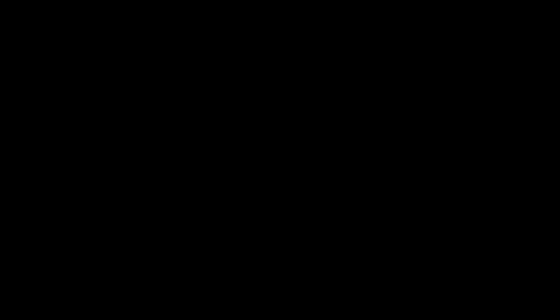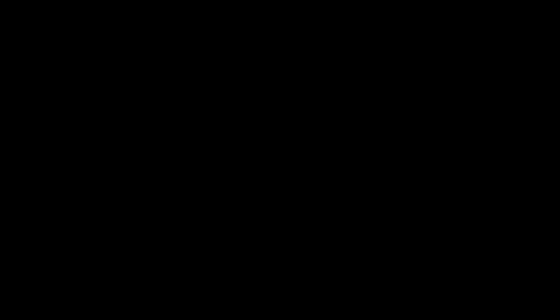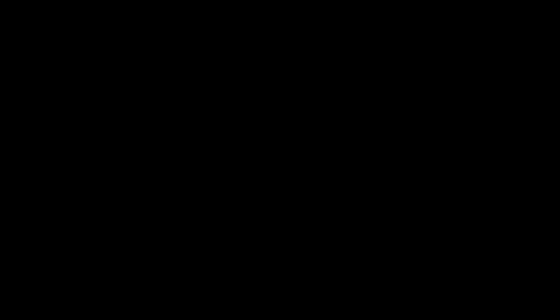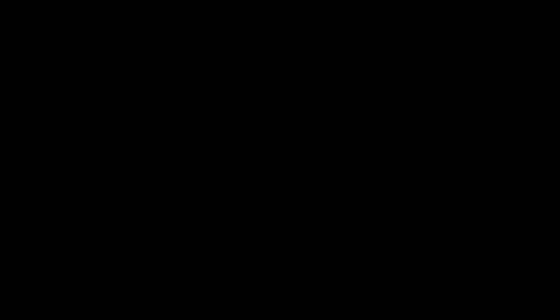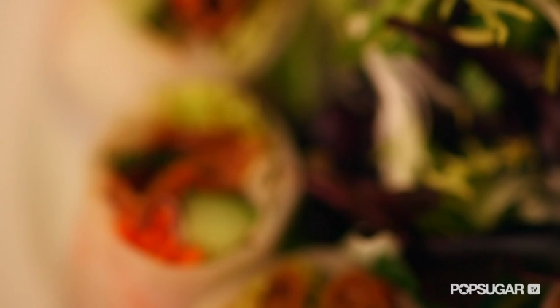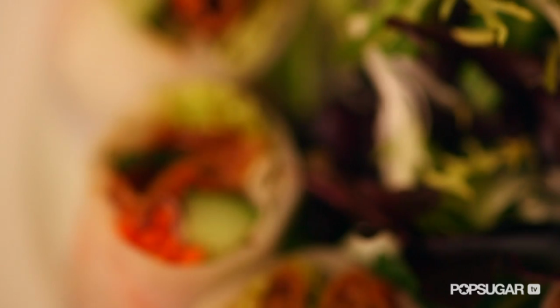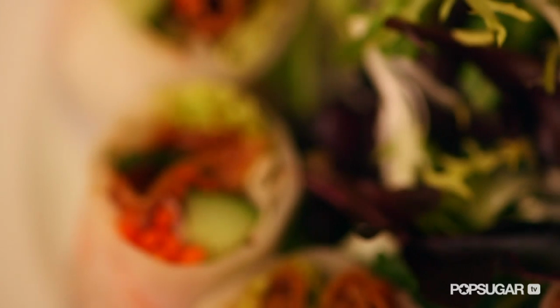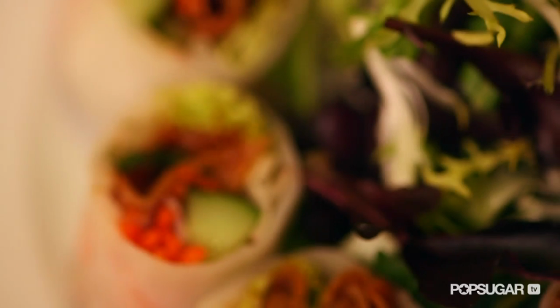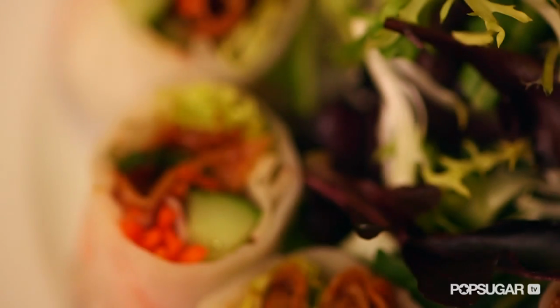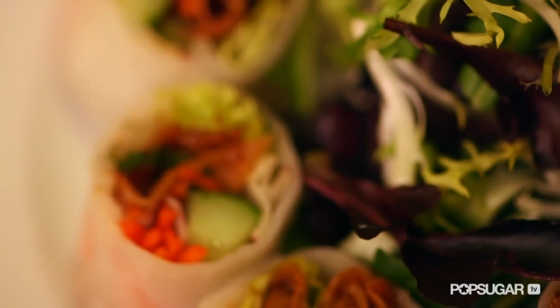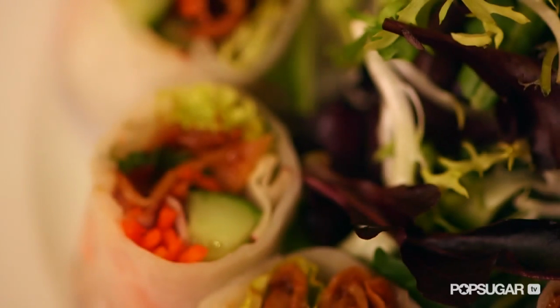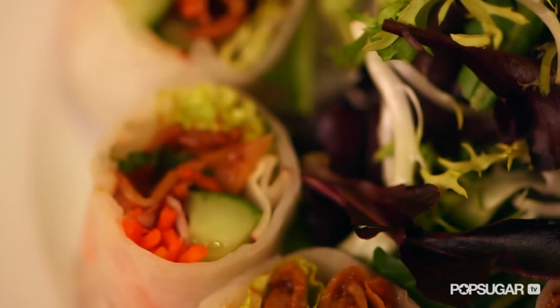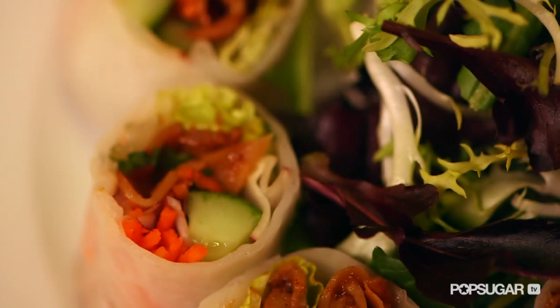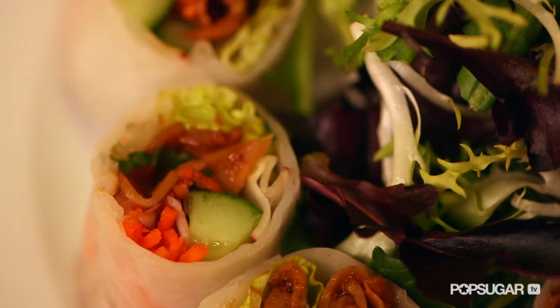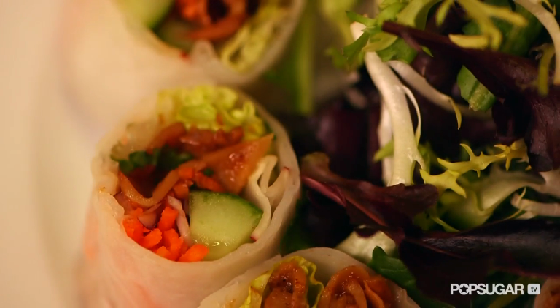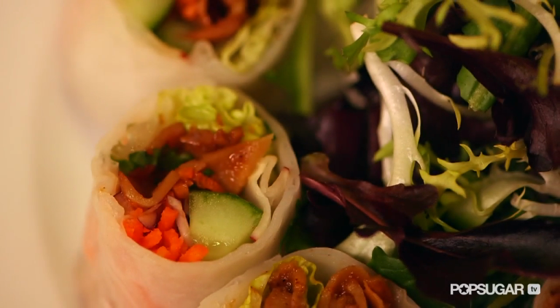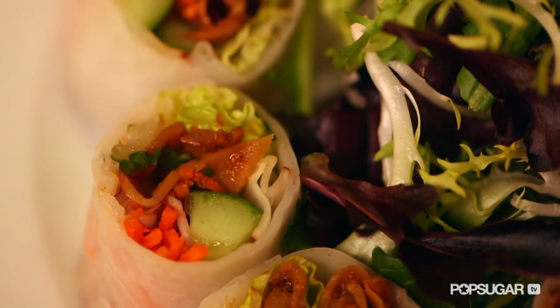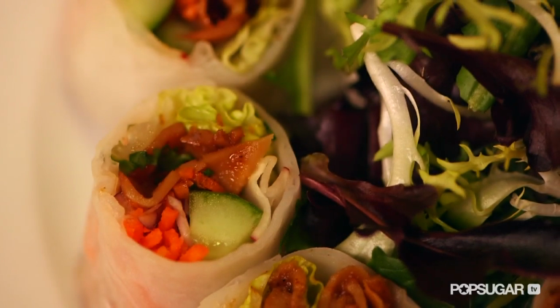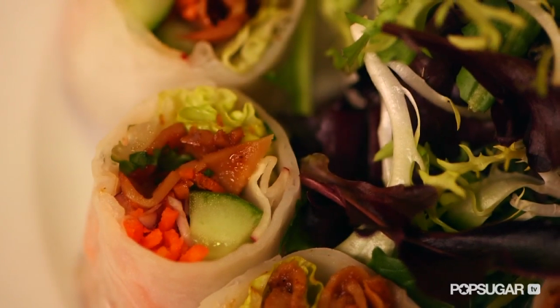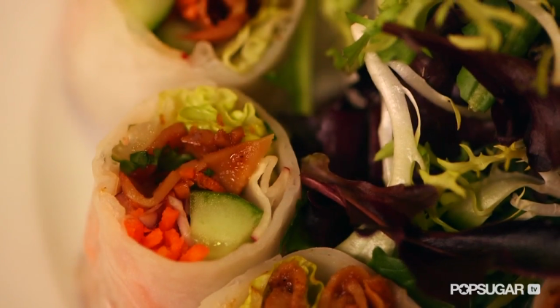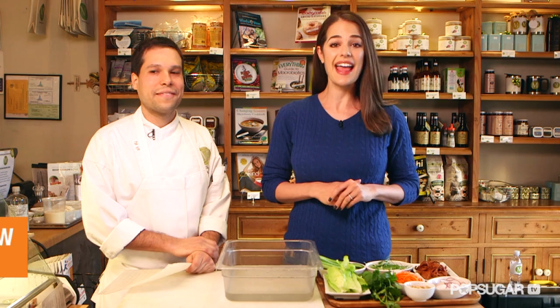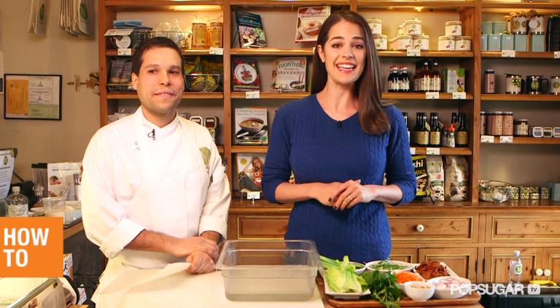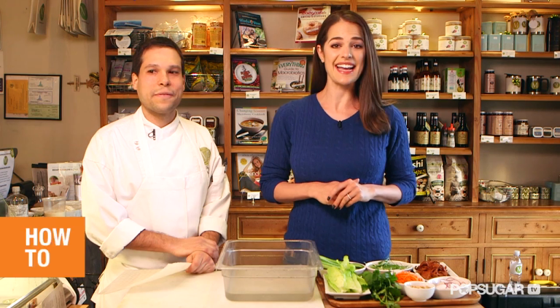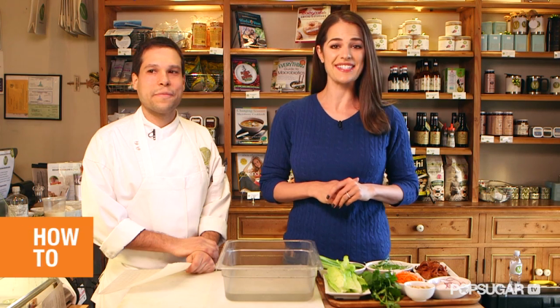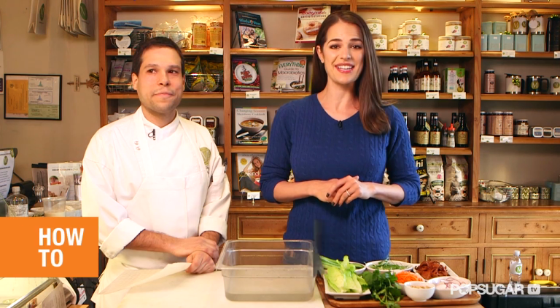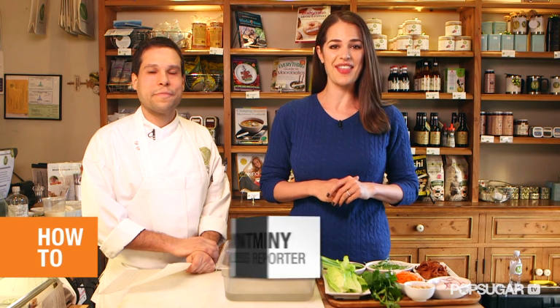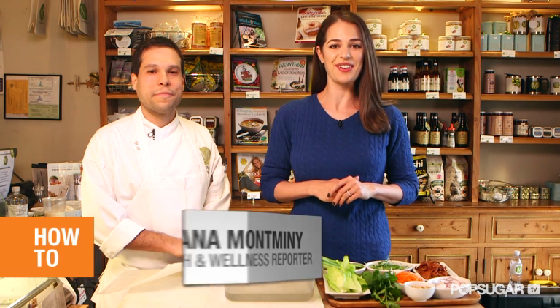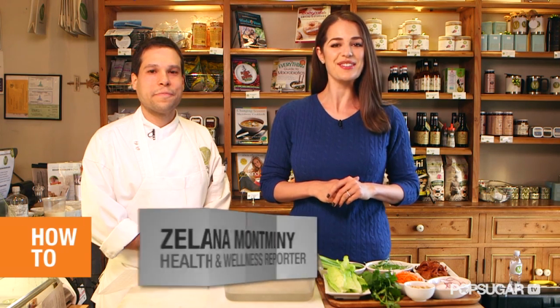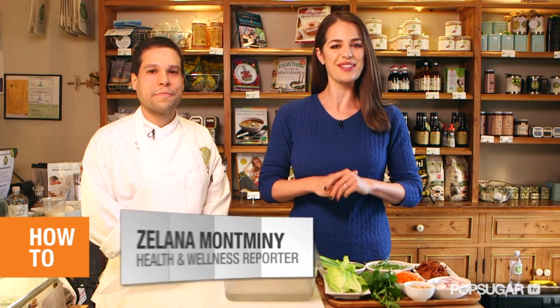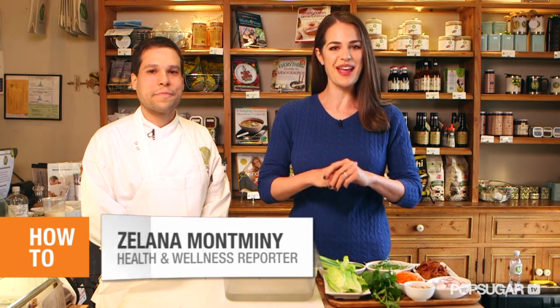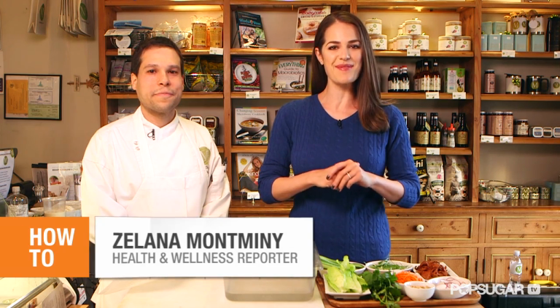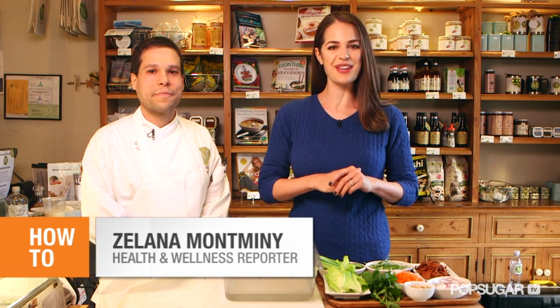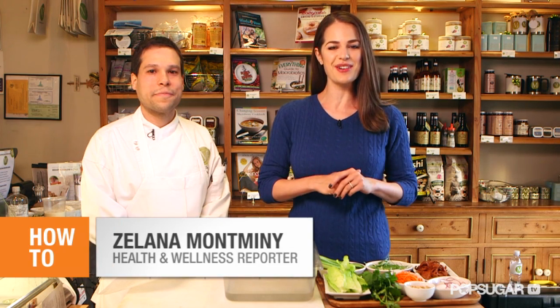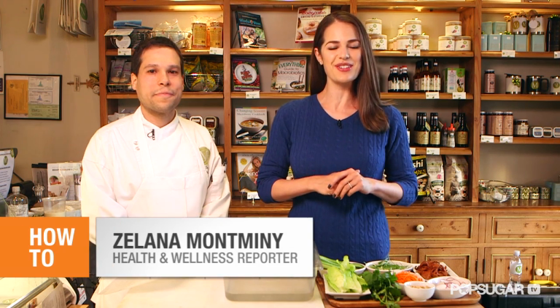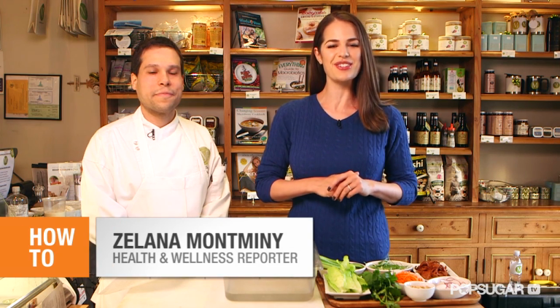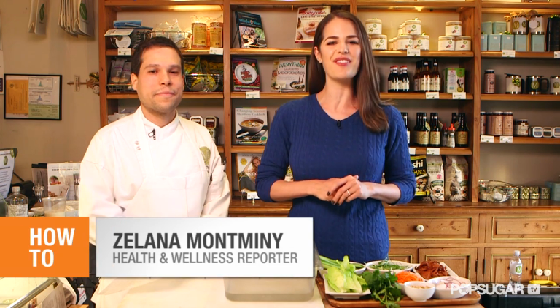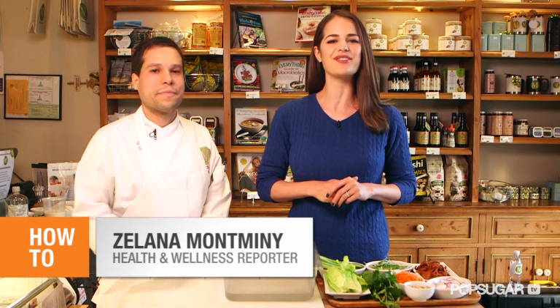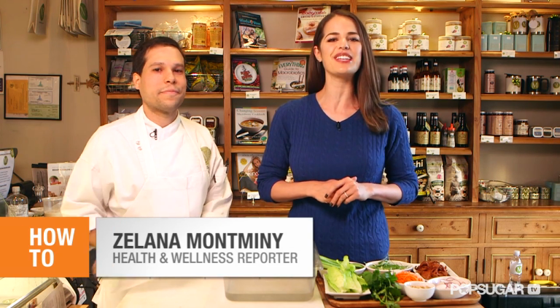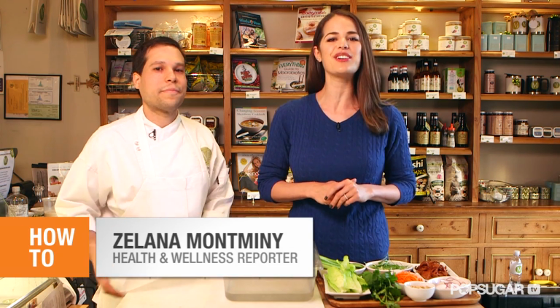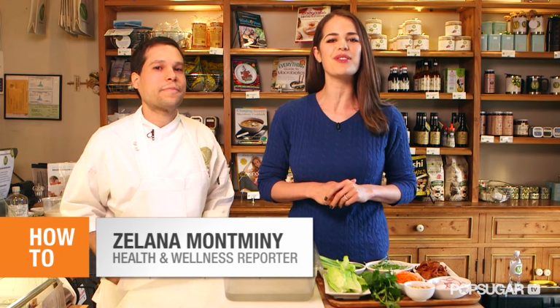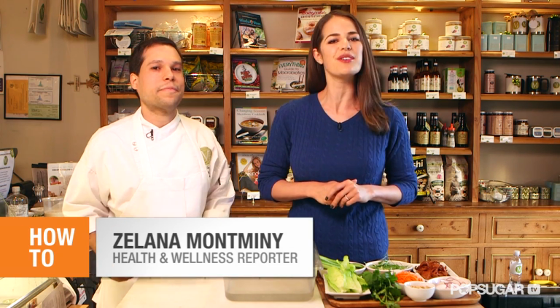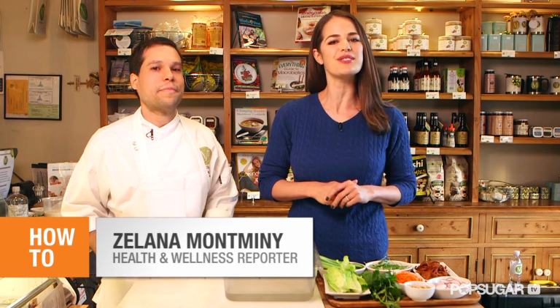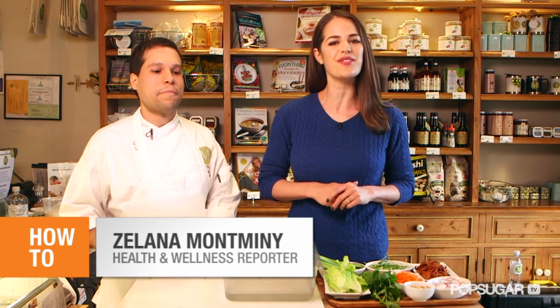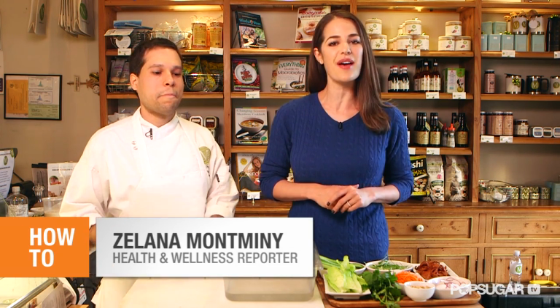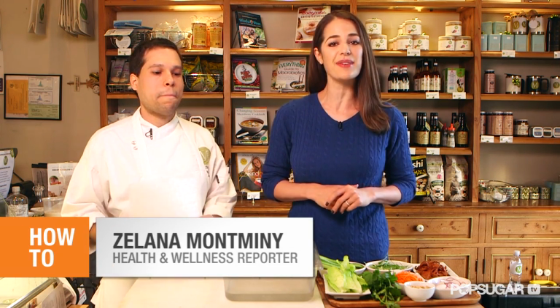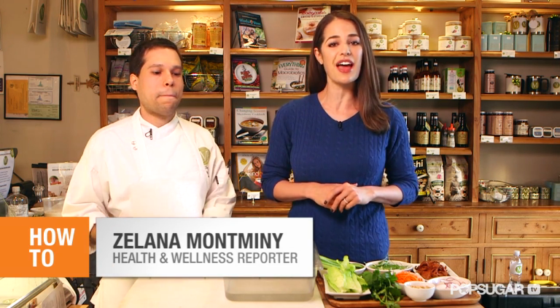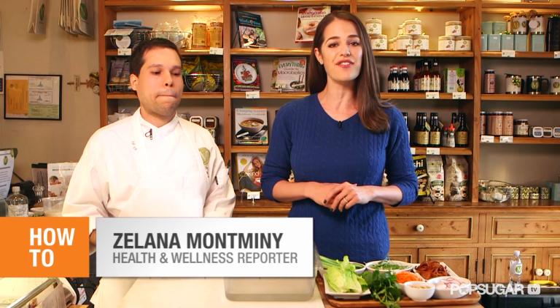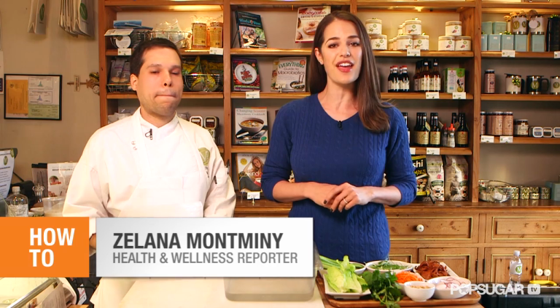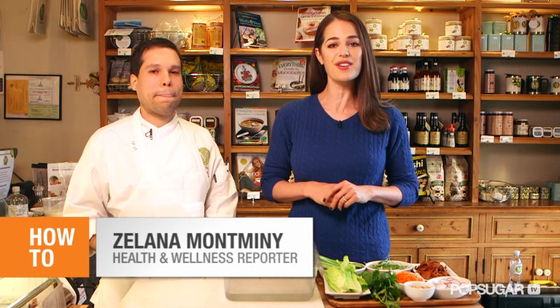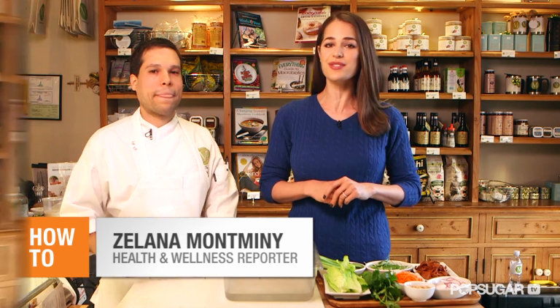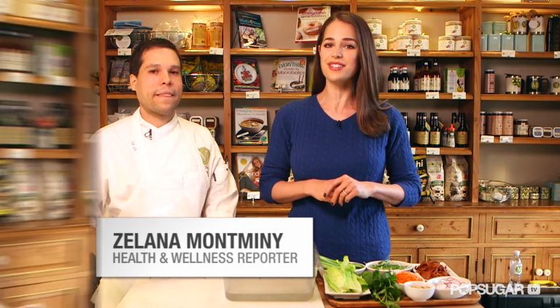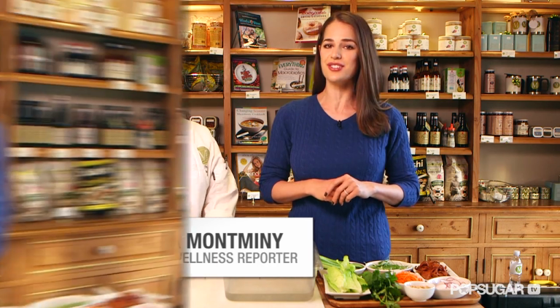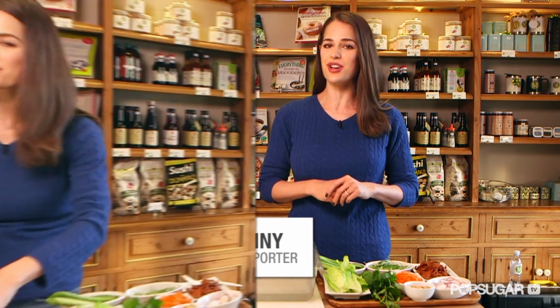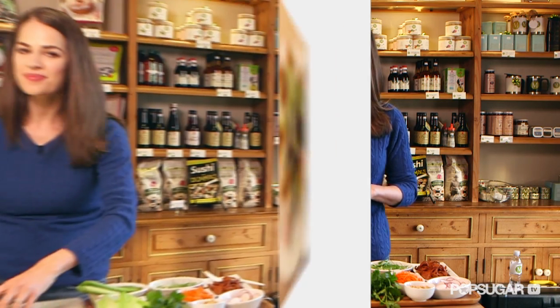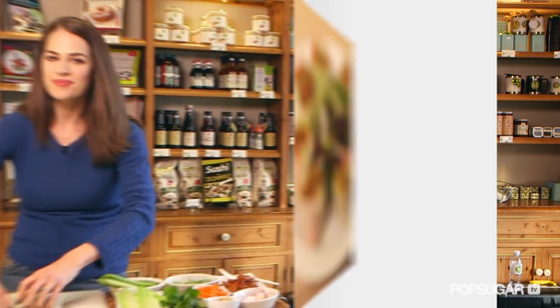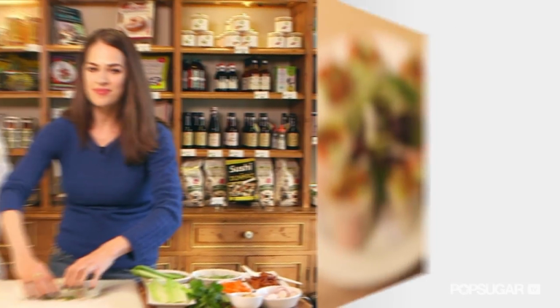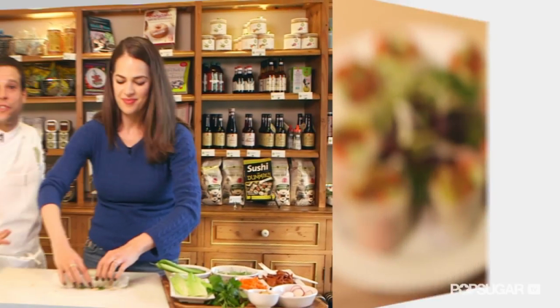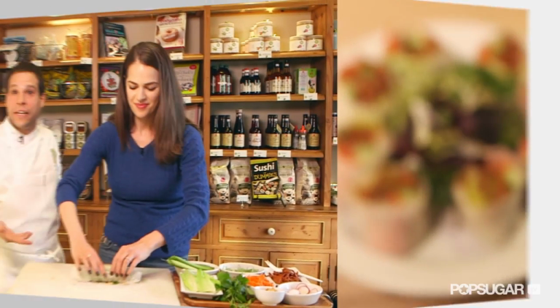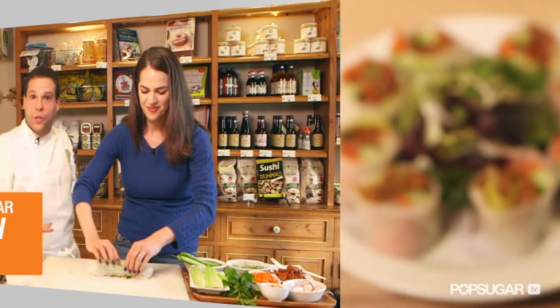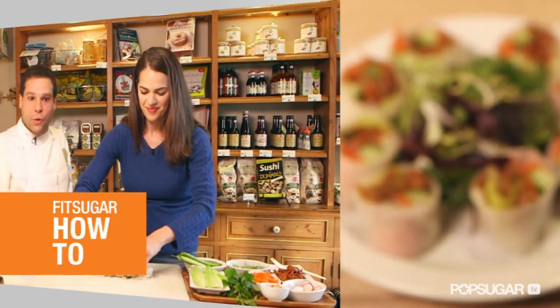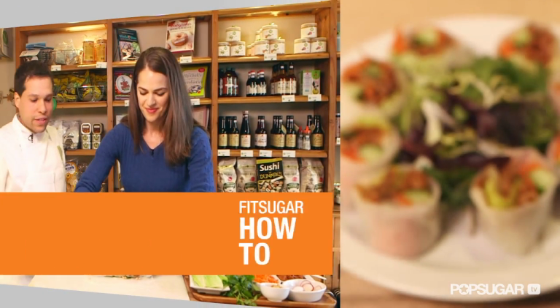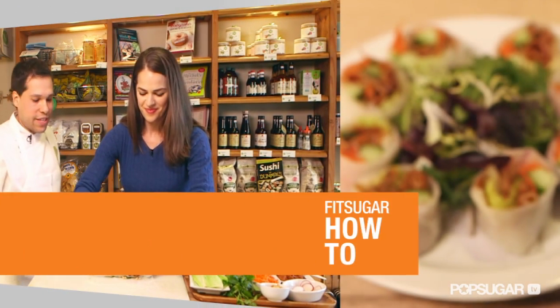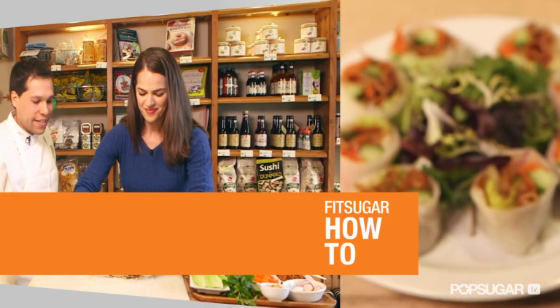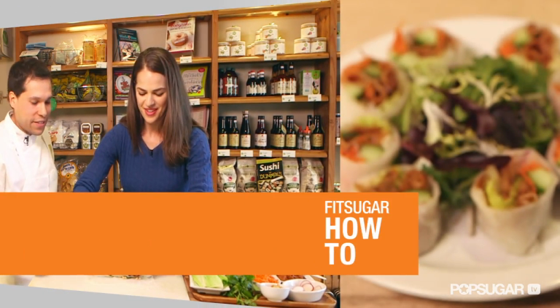Spring rolls are great to have at any get-together. Today I'm here with chef Lee Gross of M Cafe who's going to show us his healthy version.